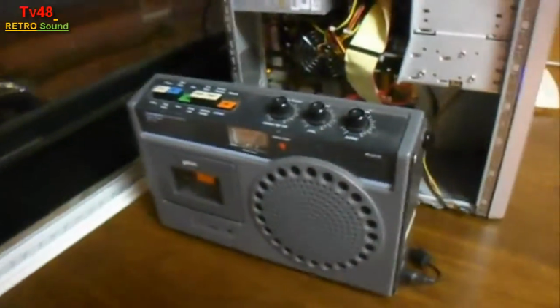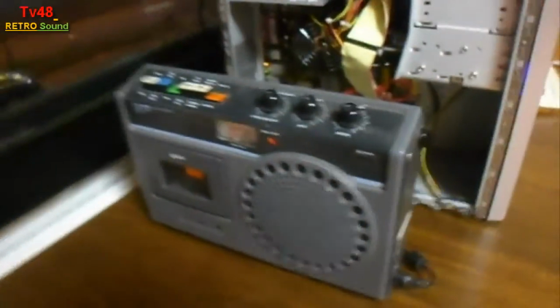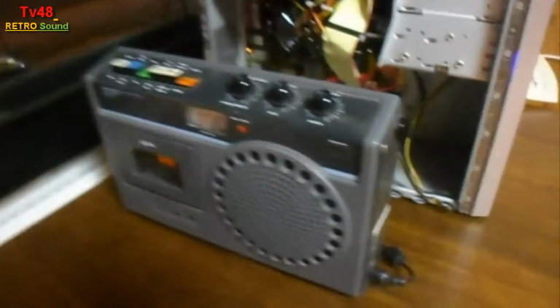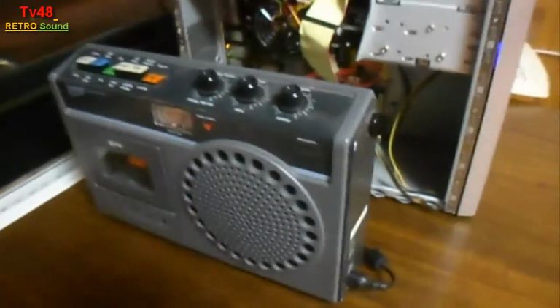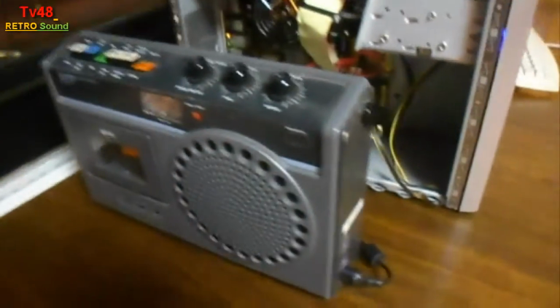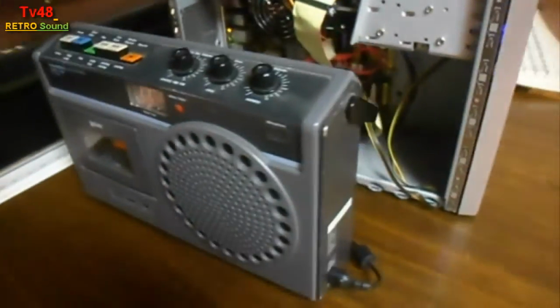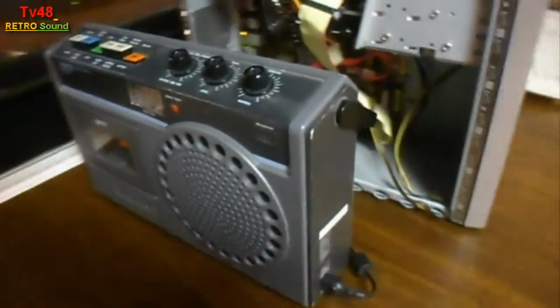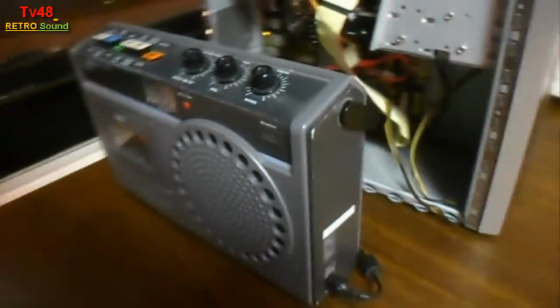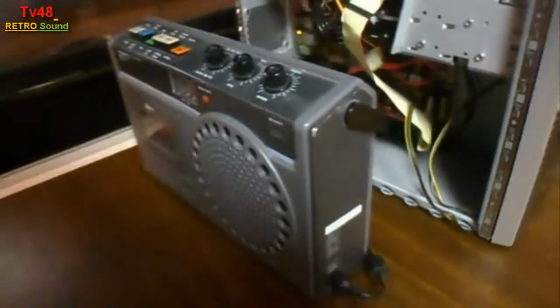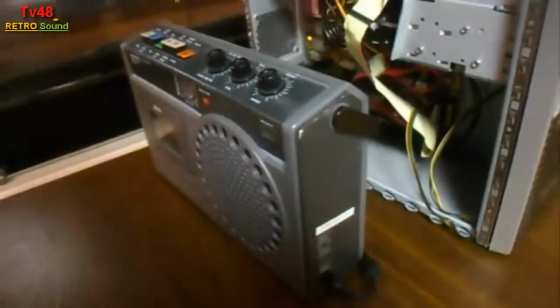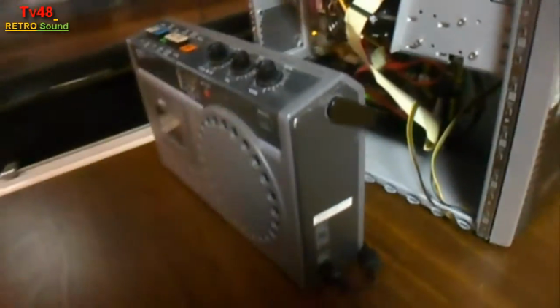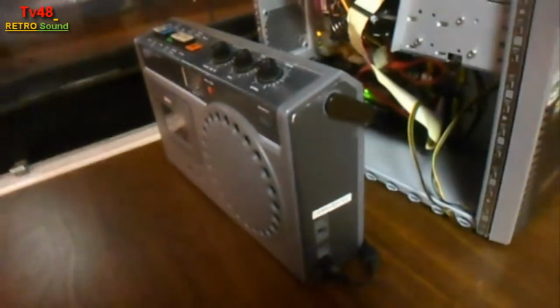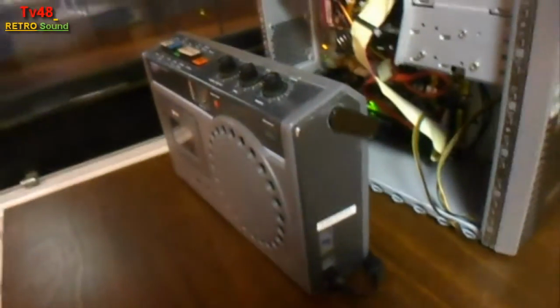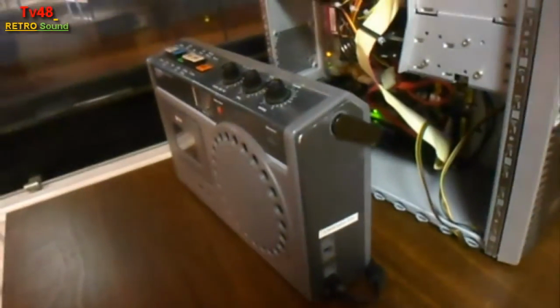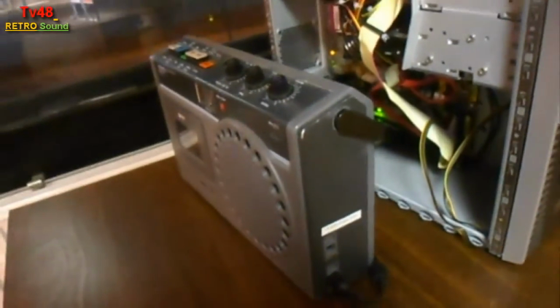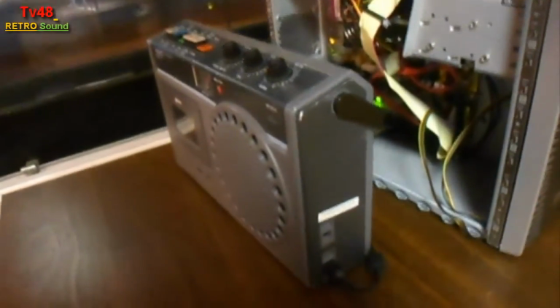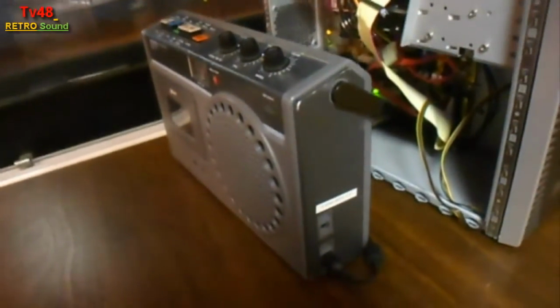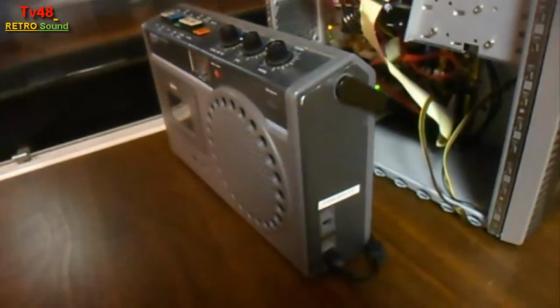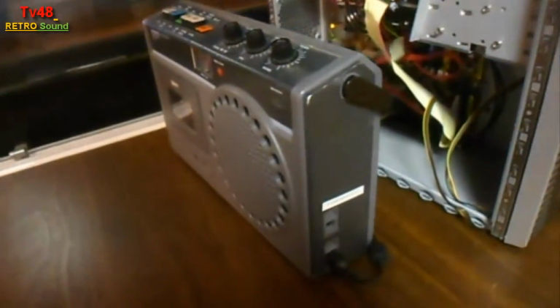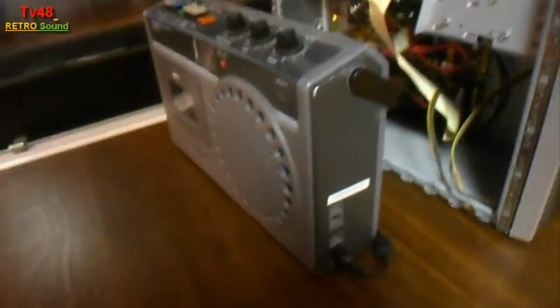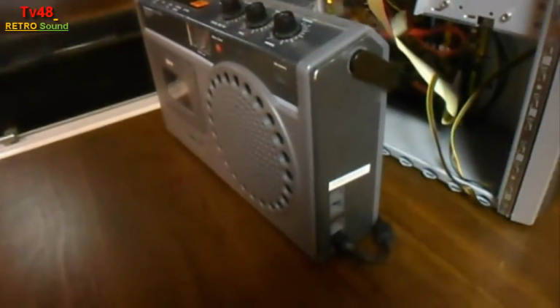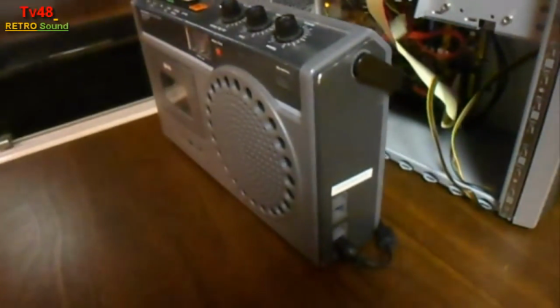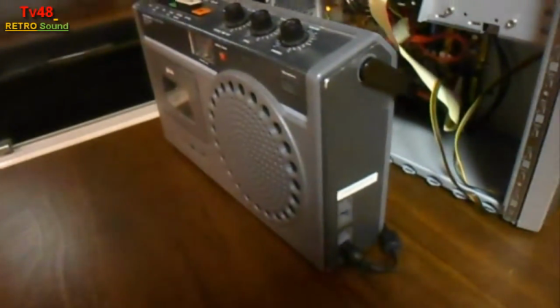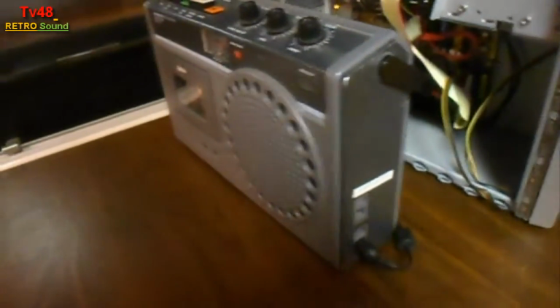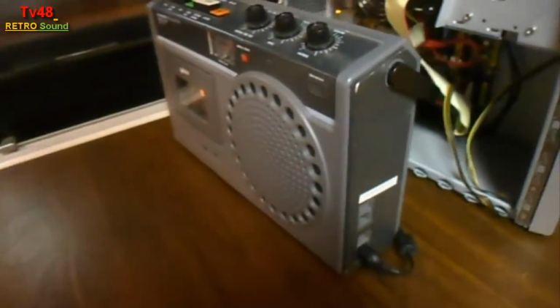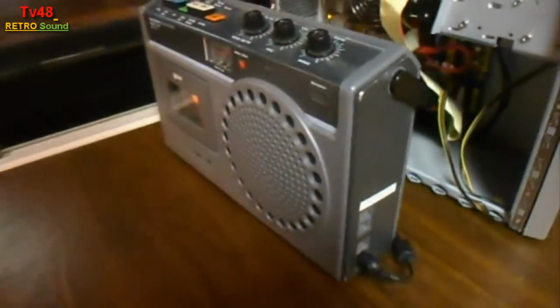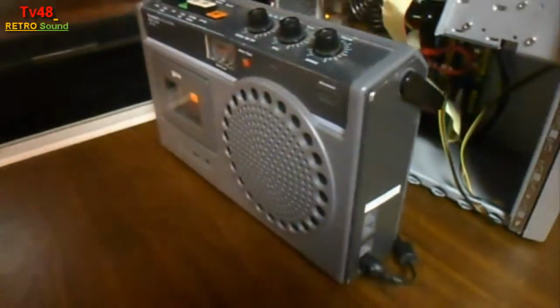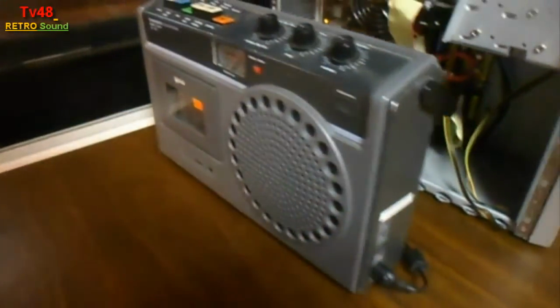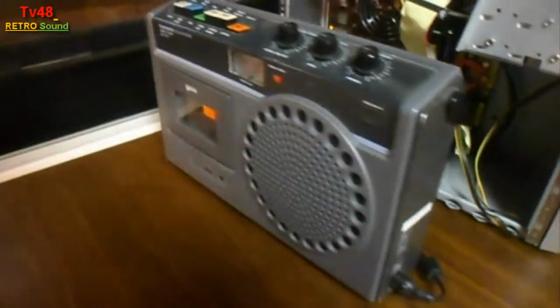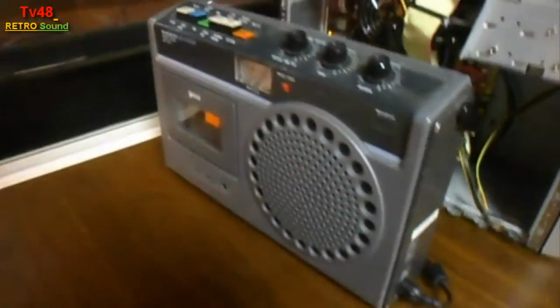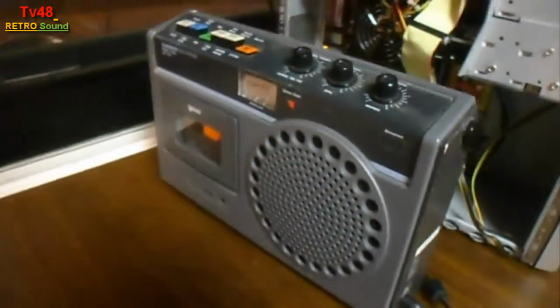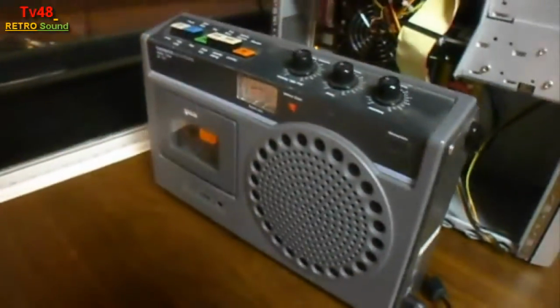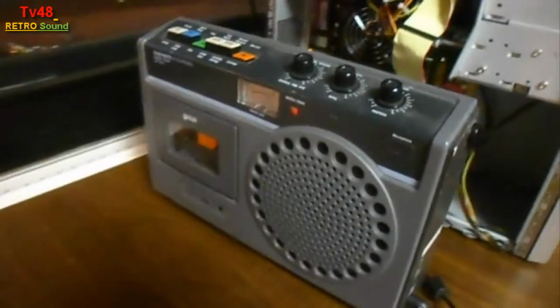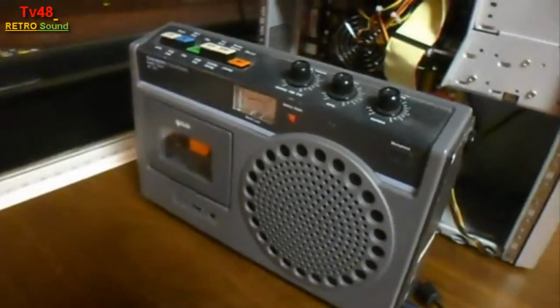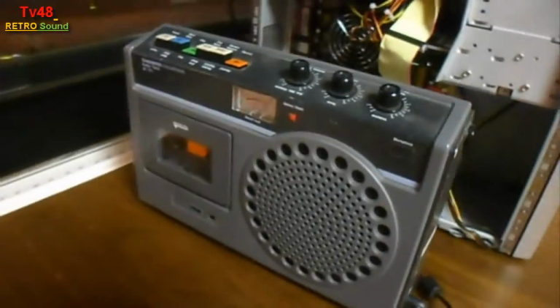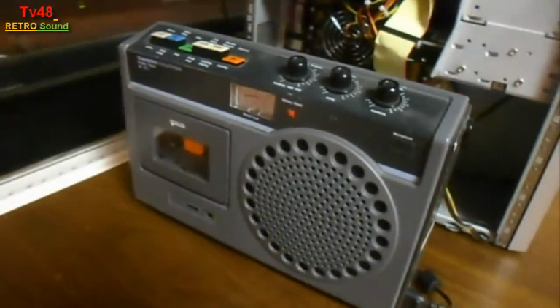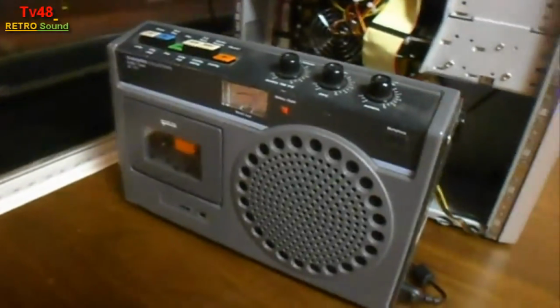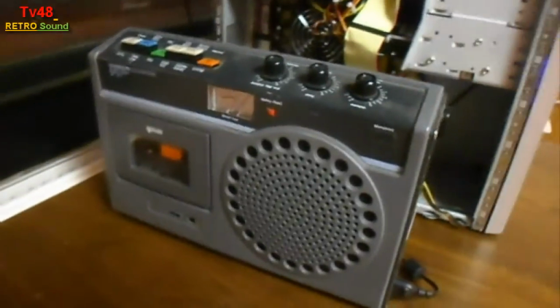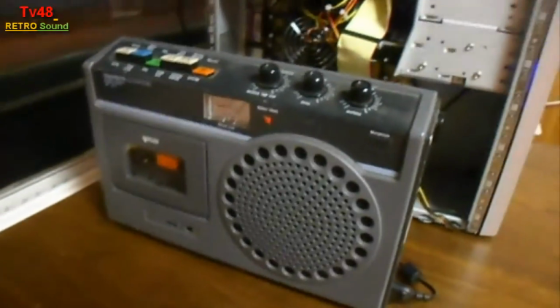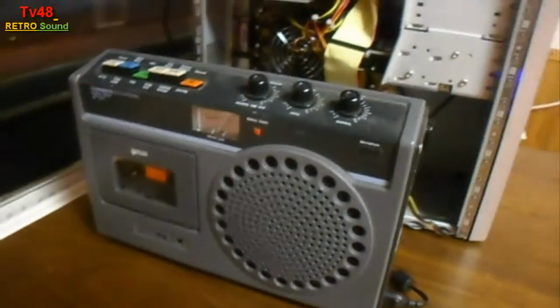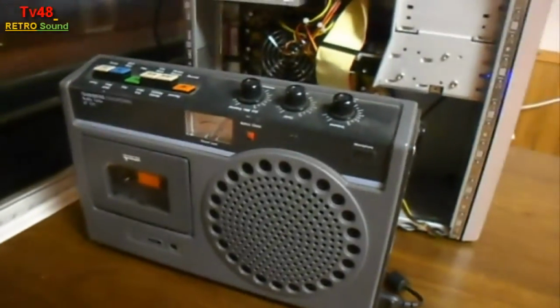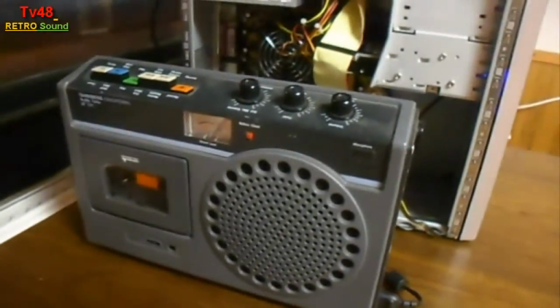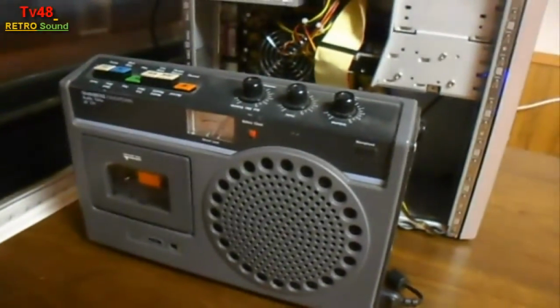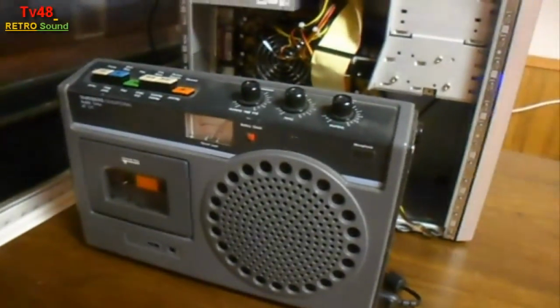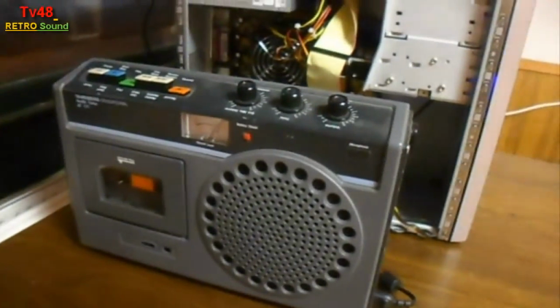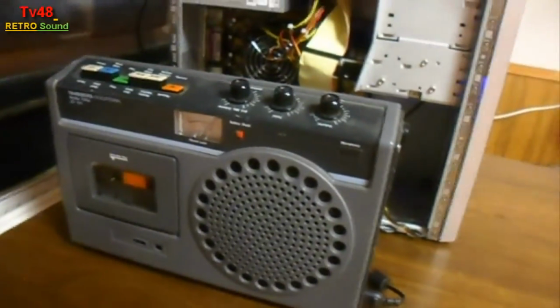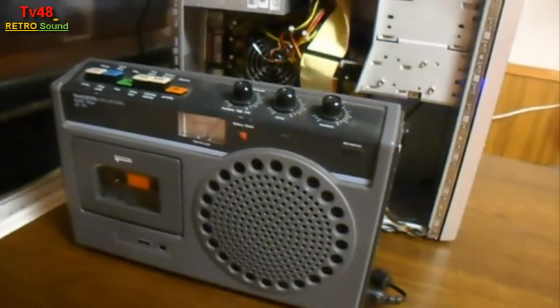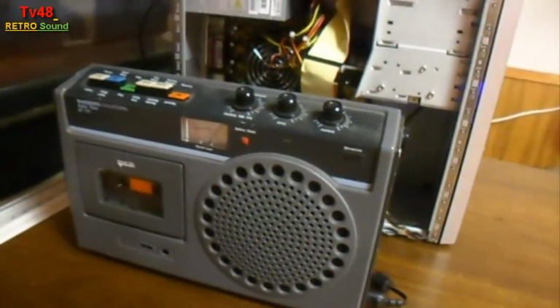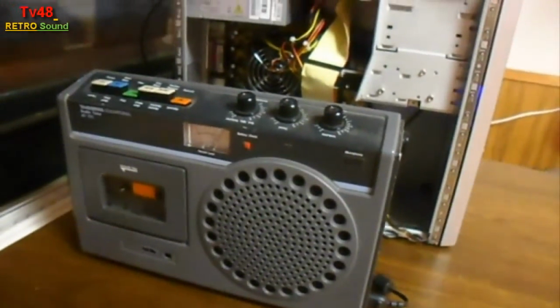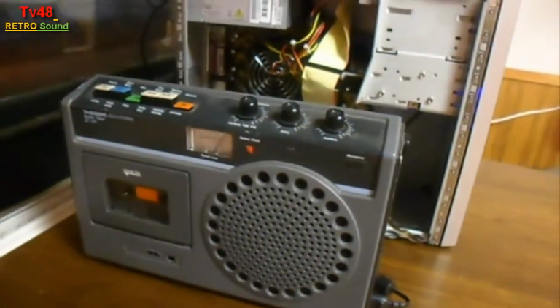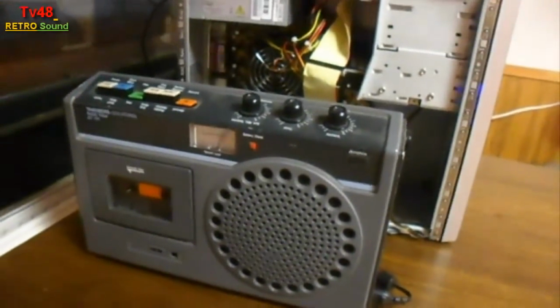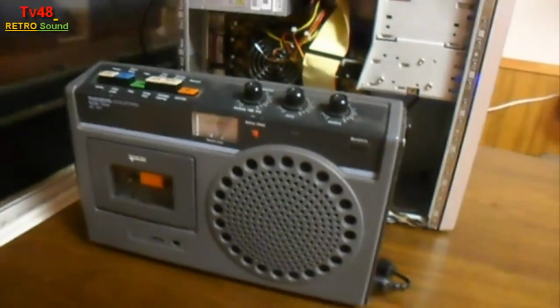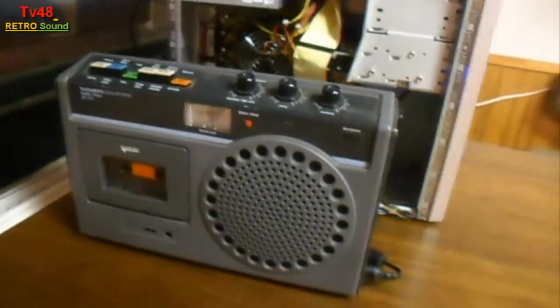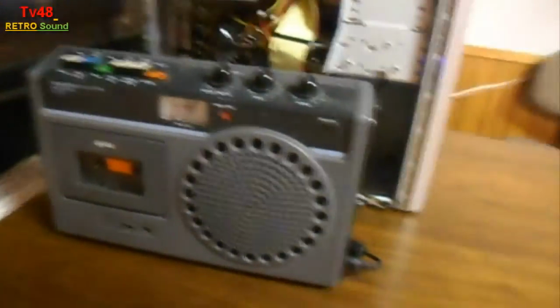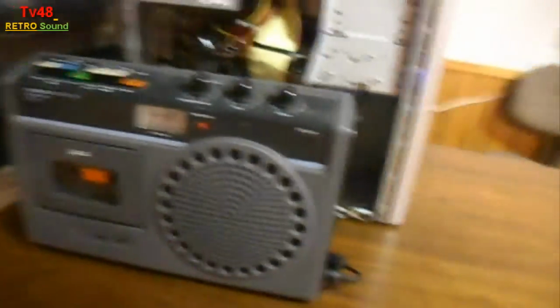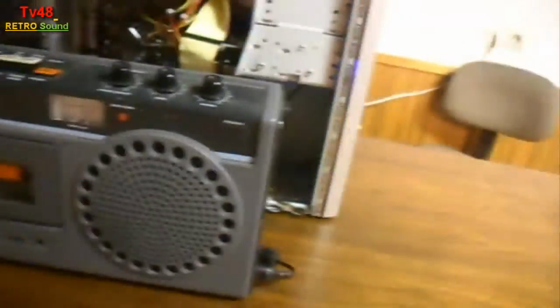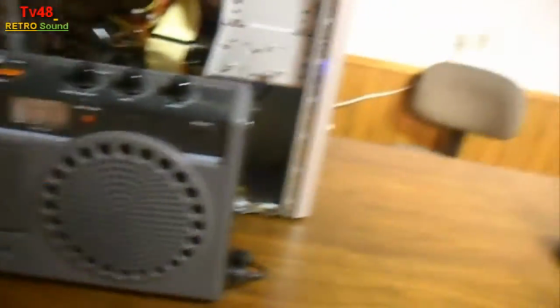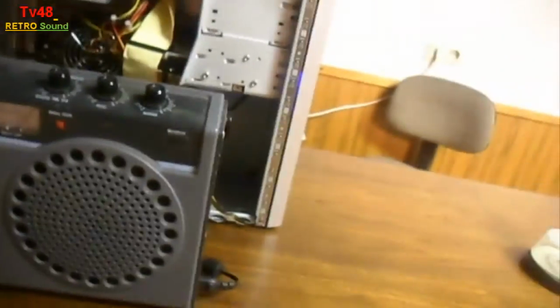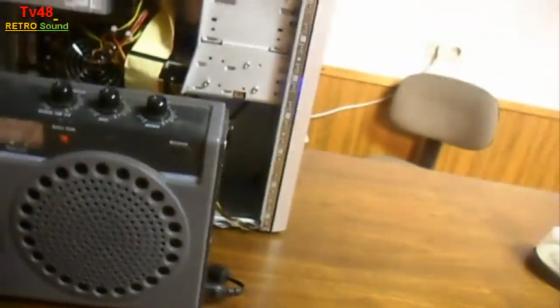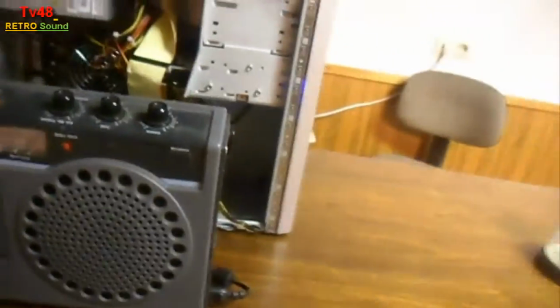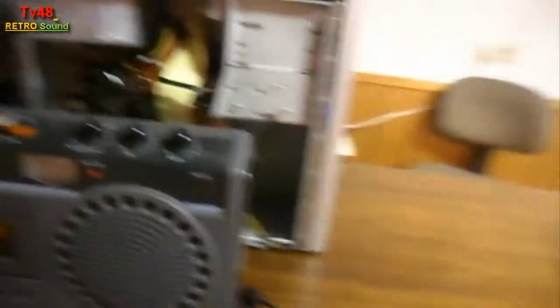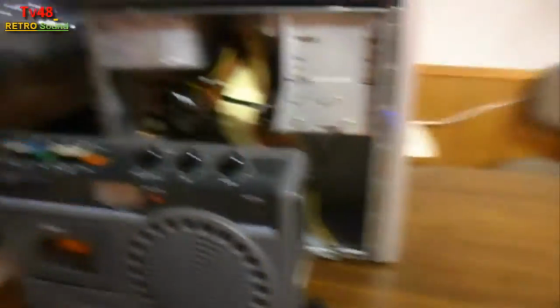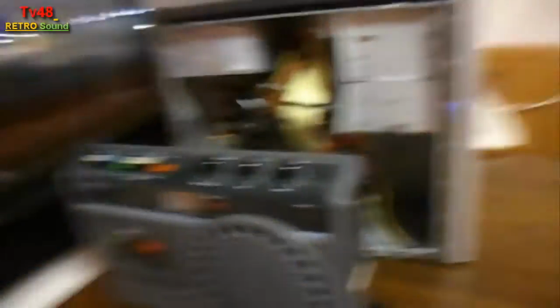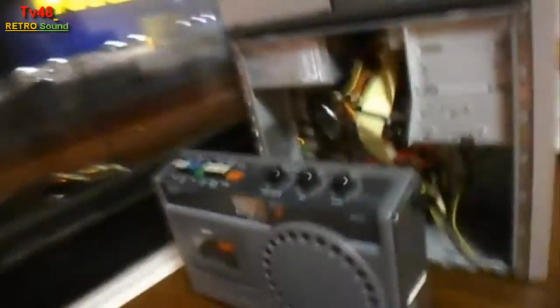So this is it, peeps. I think this is a beautiful radio. I want to end this review now. Thanks again for watching.